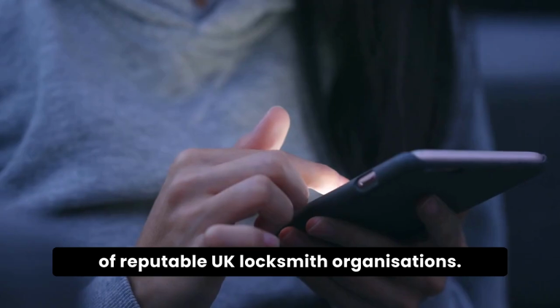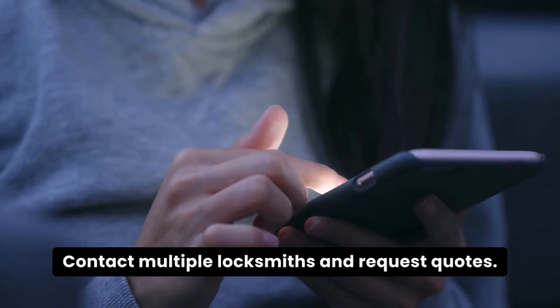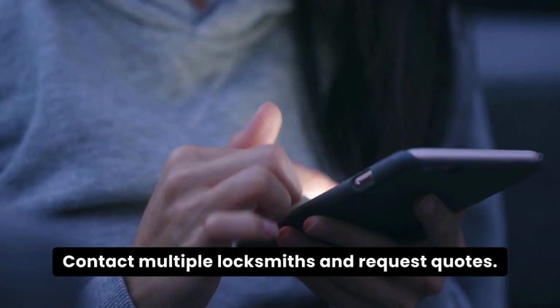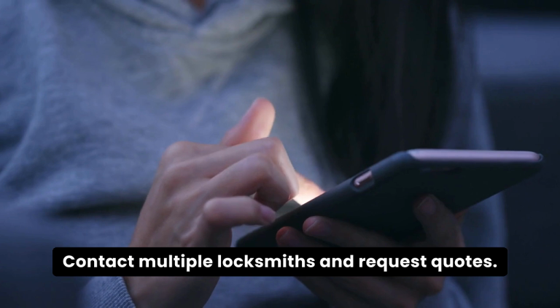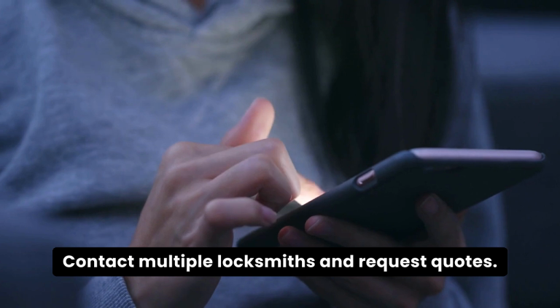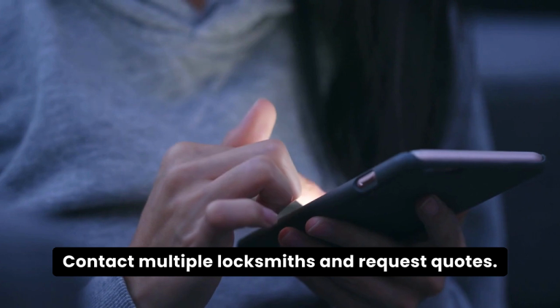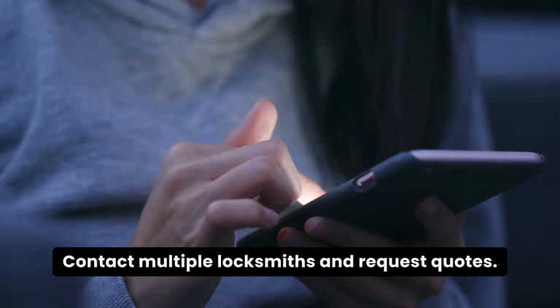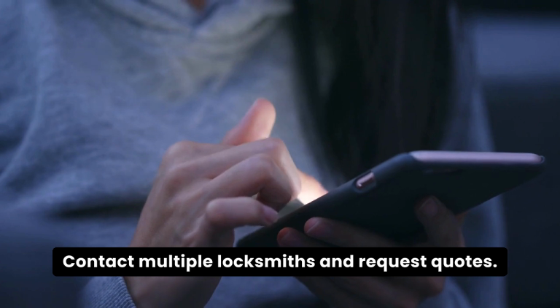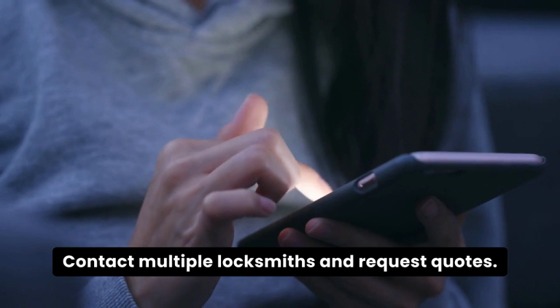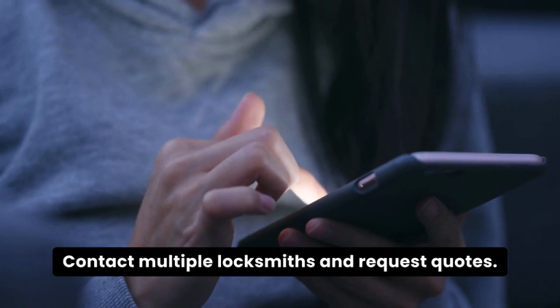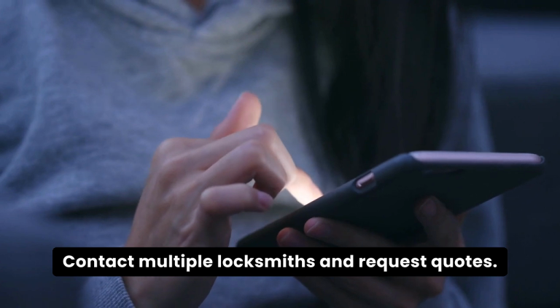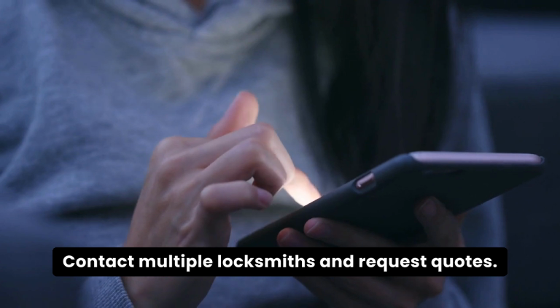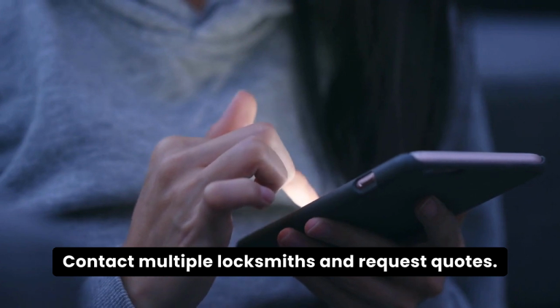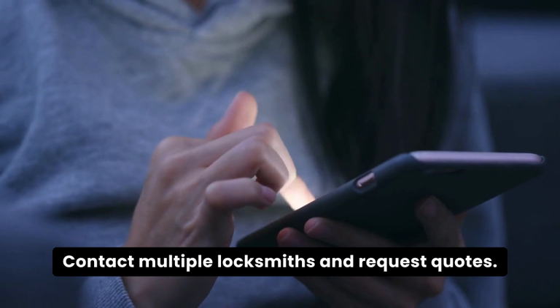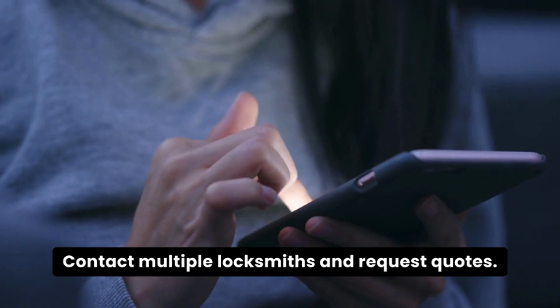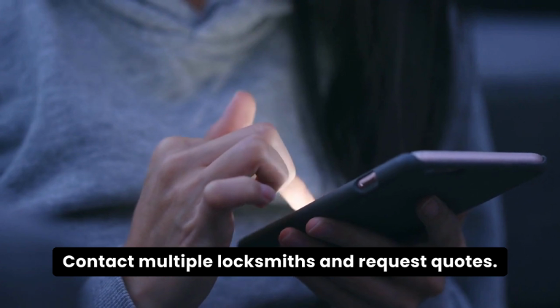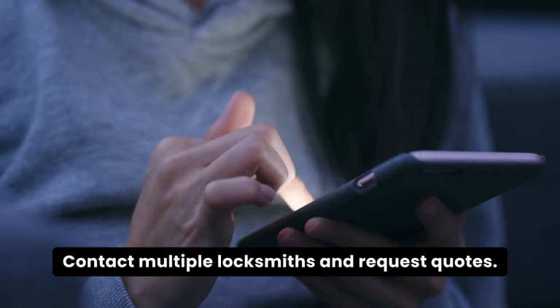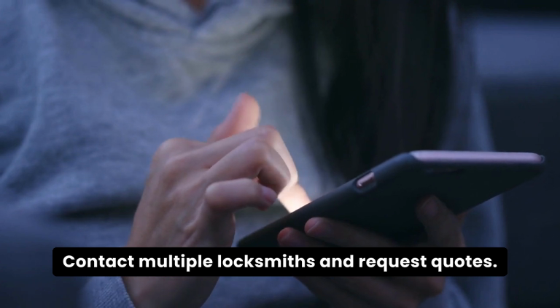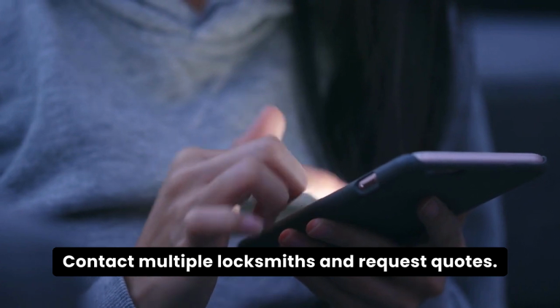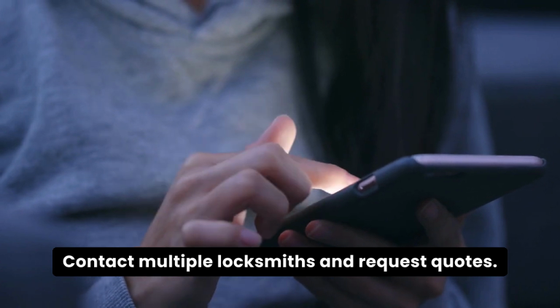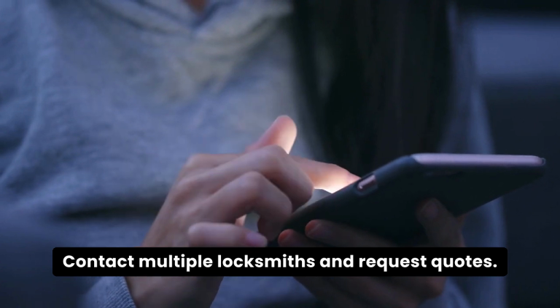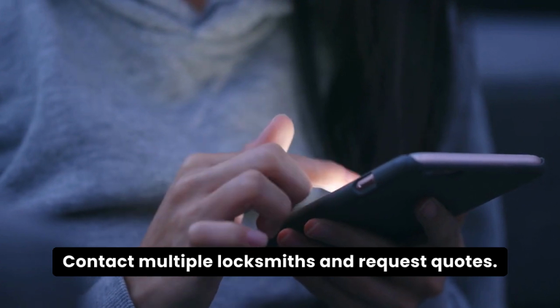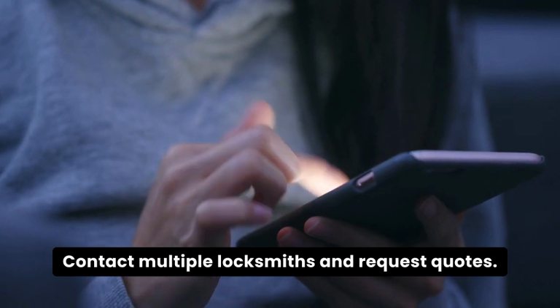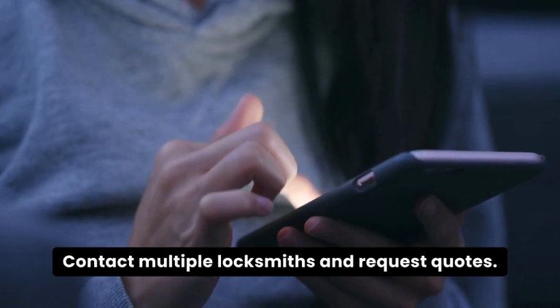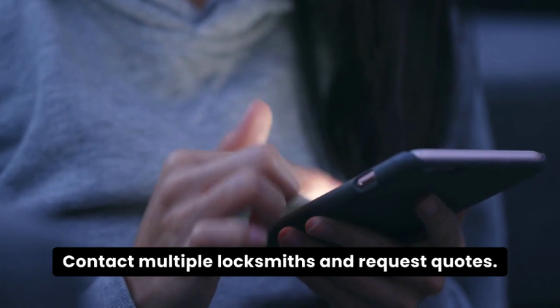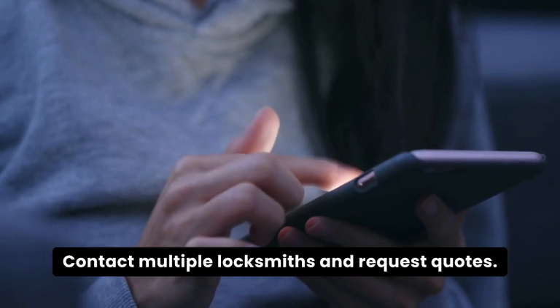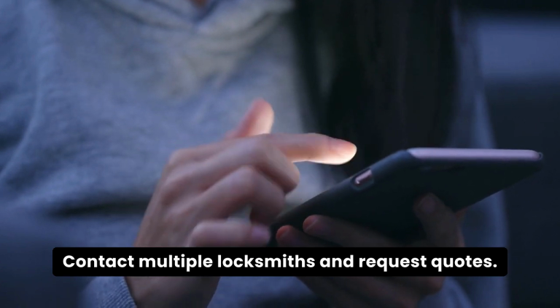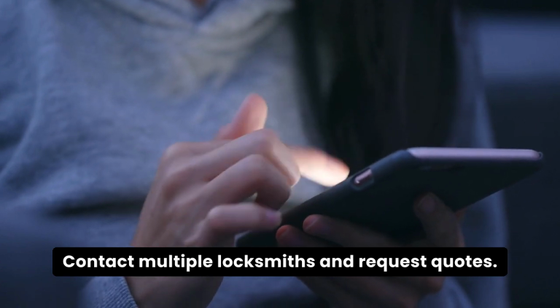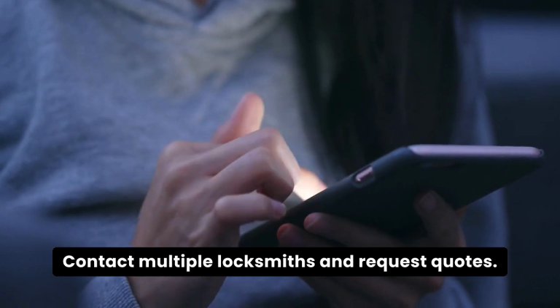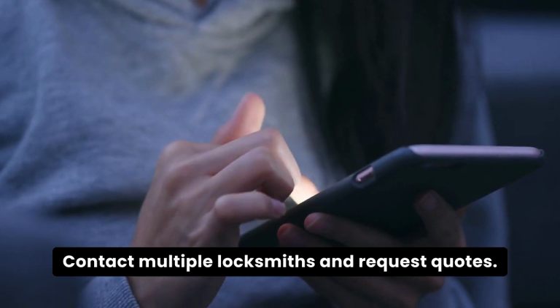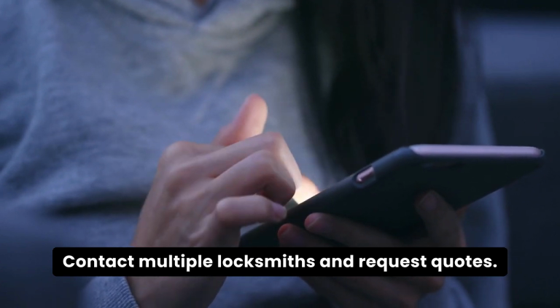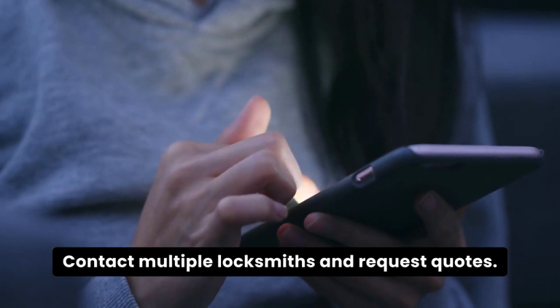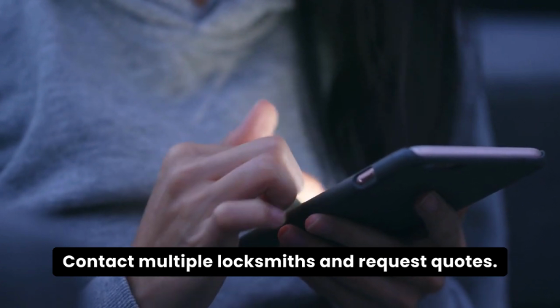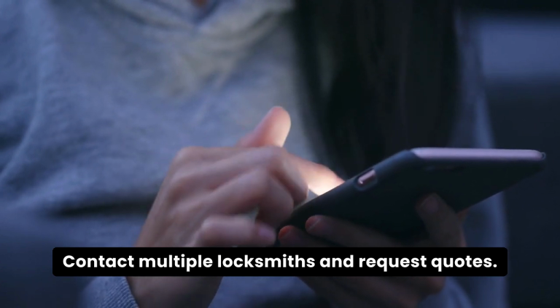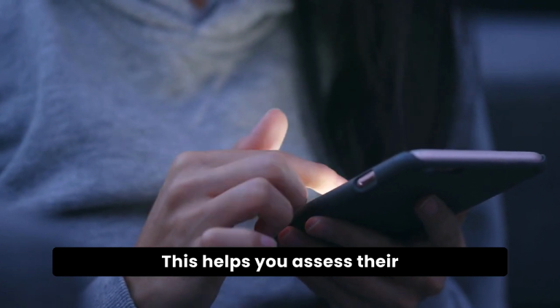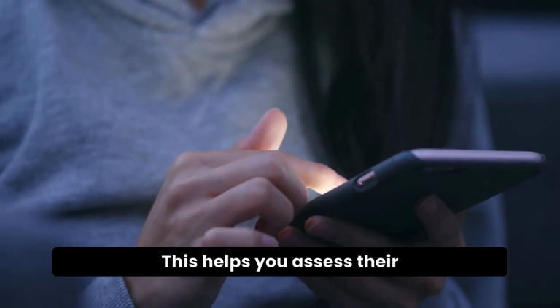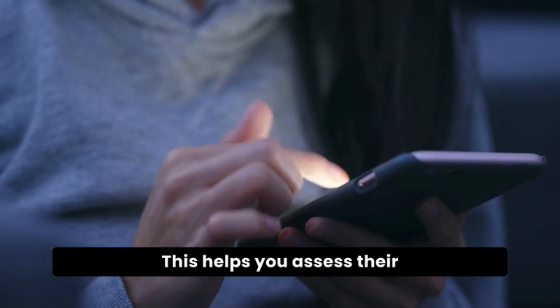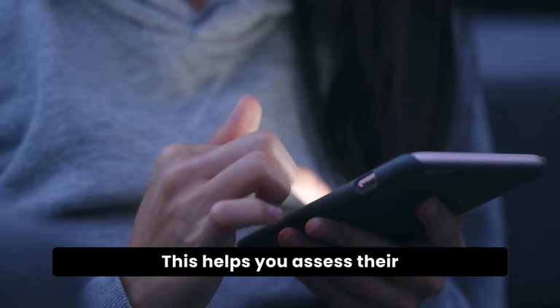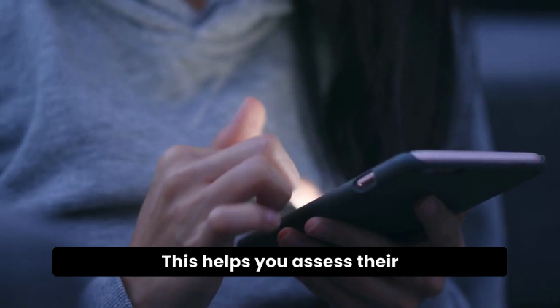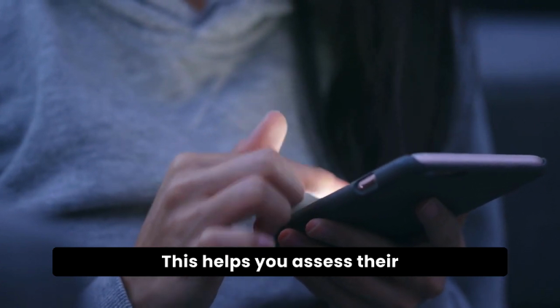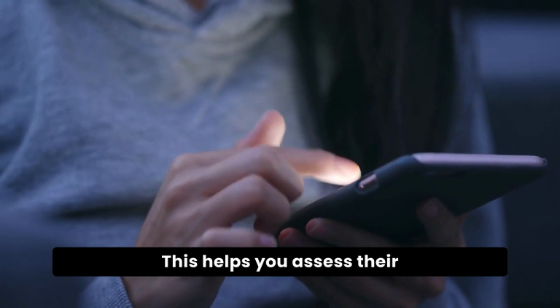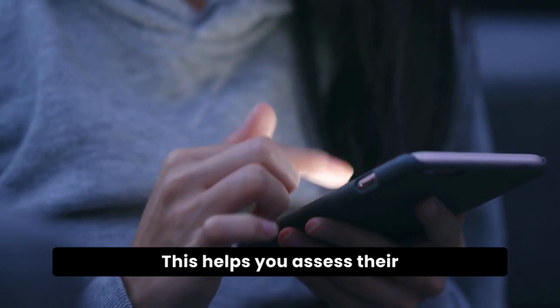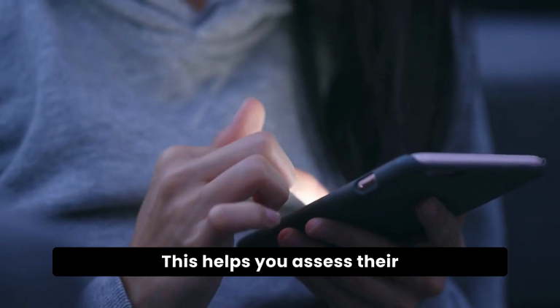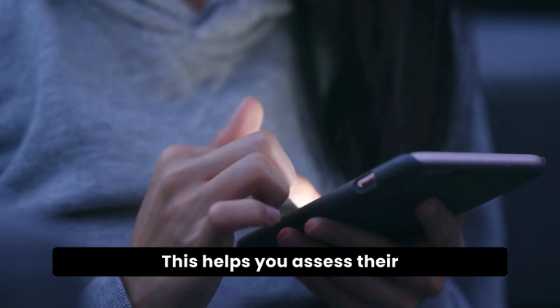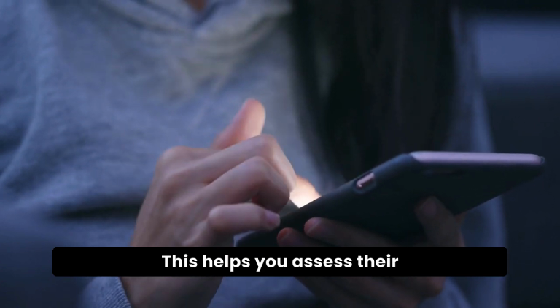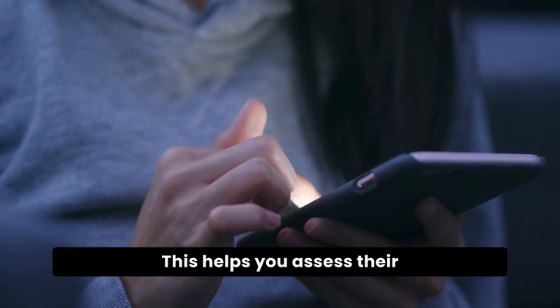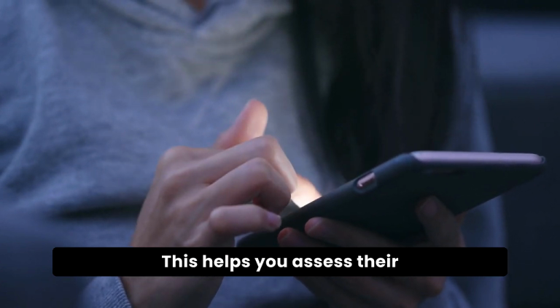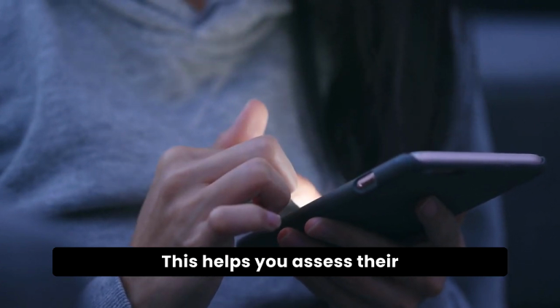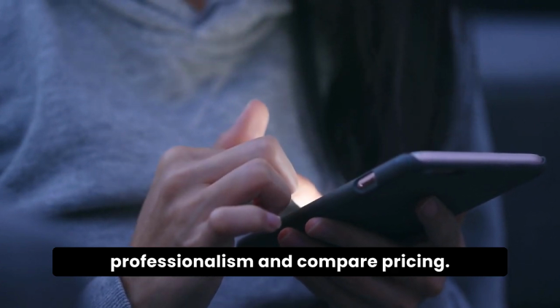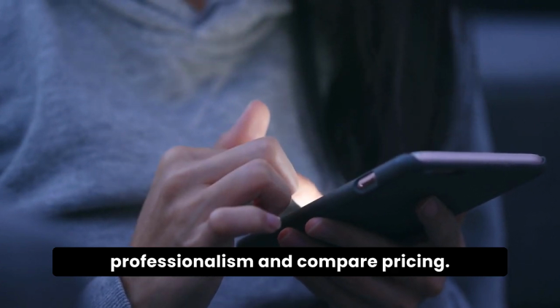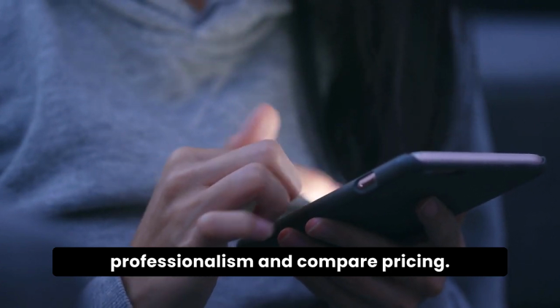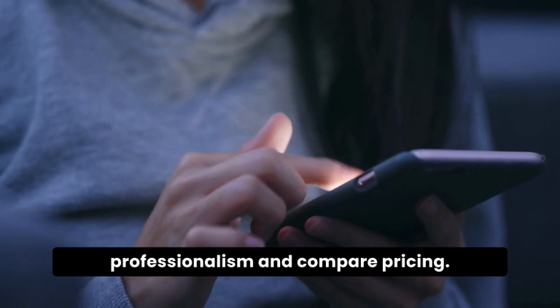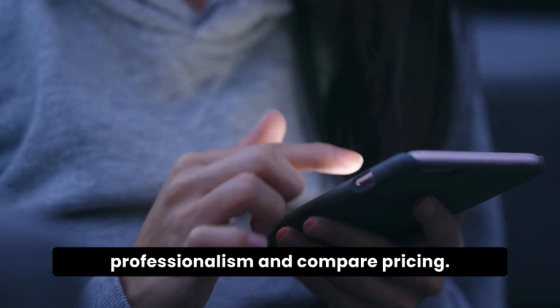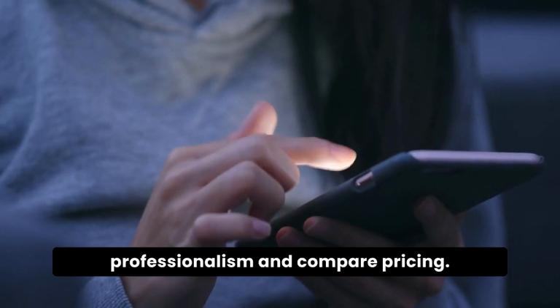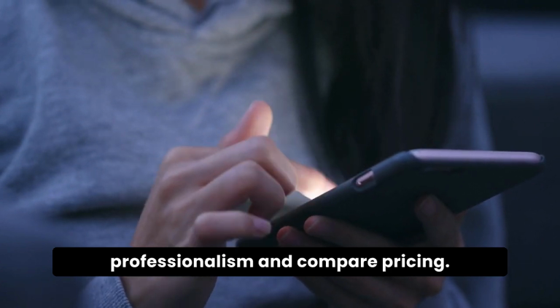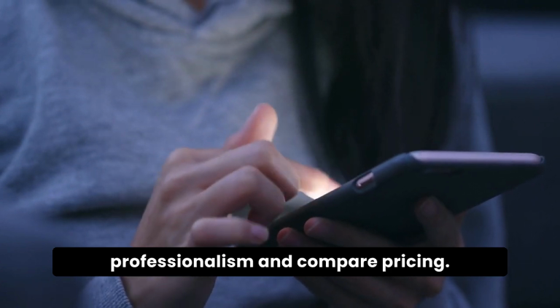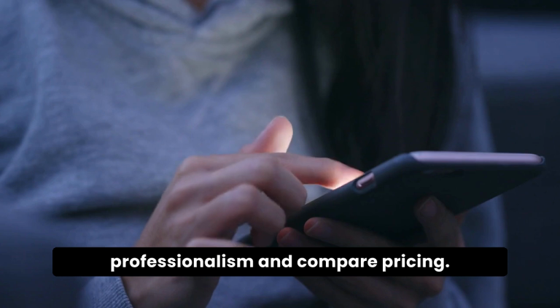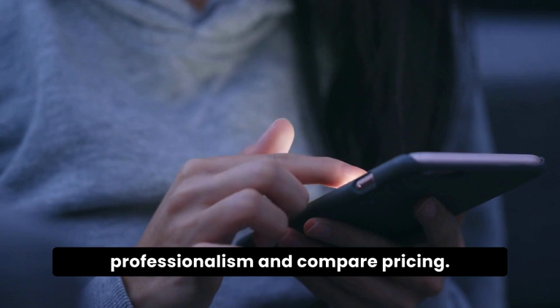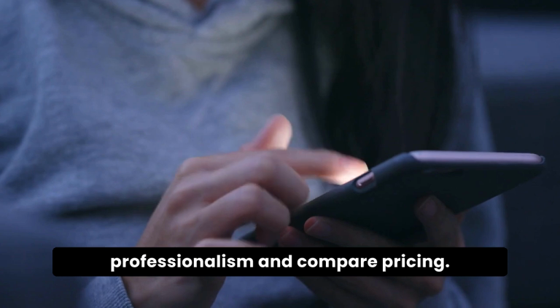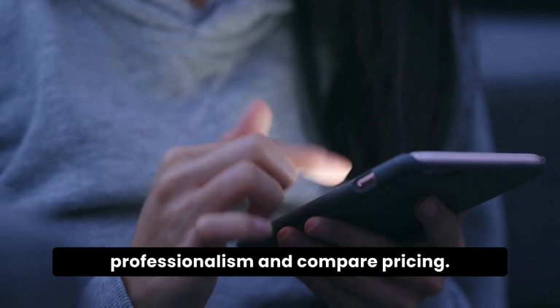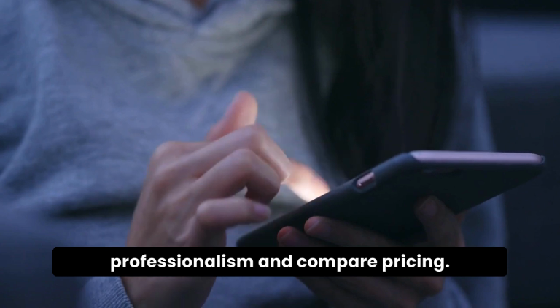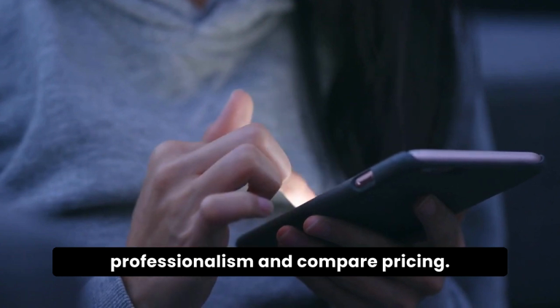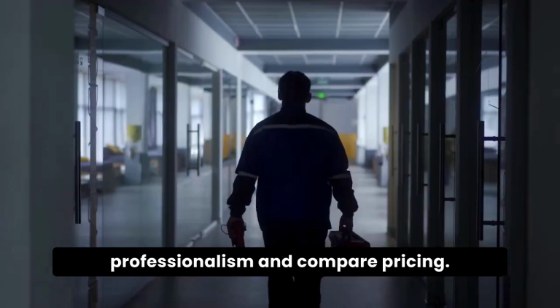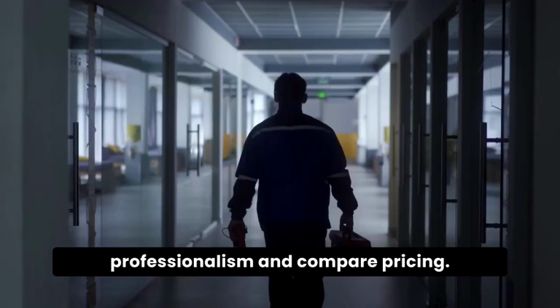Contact multiple locksmiths and request quotes. This helps you assess their professionalism and compare pricing.